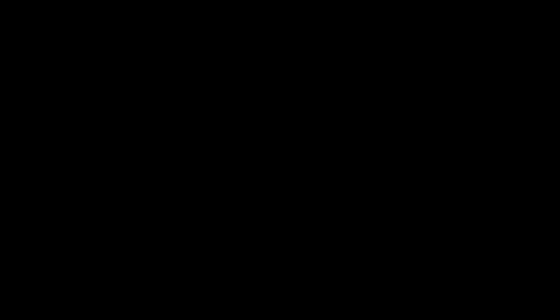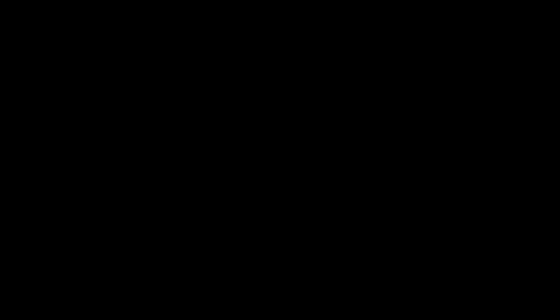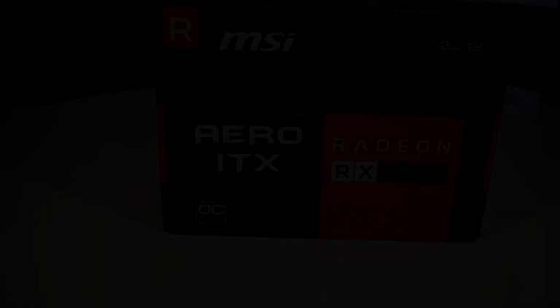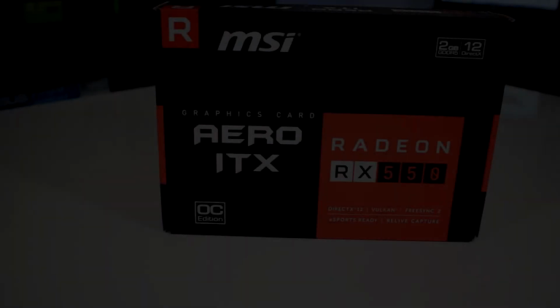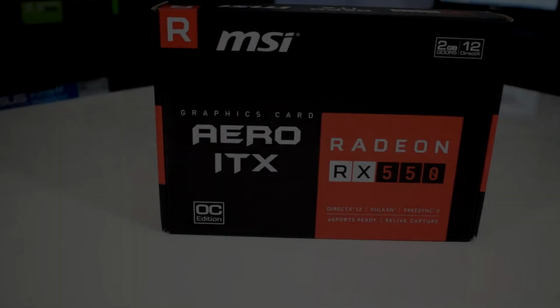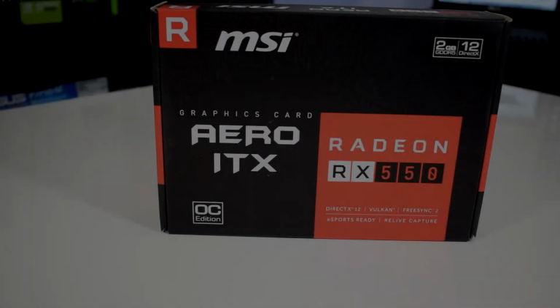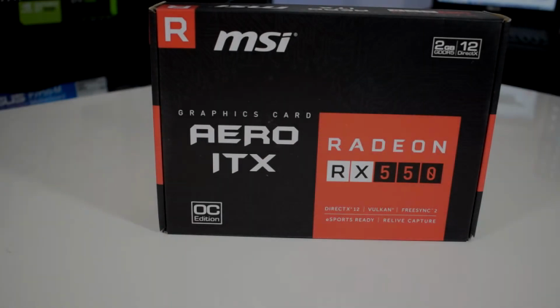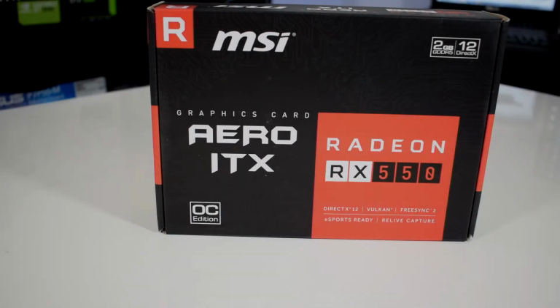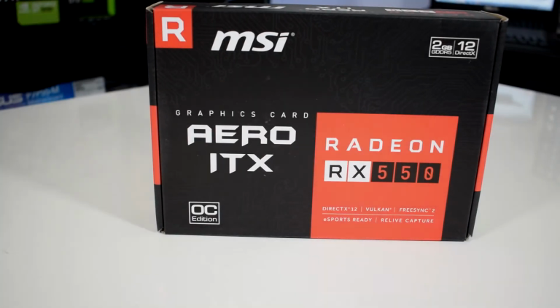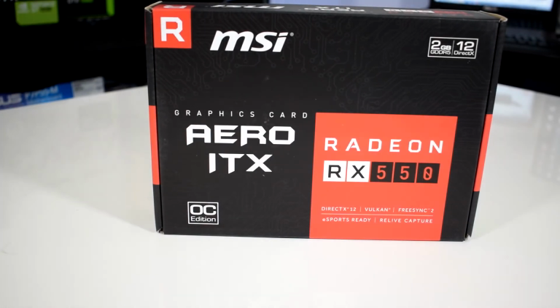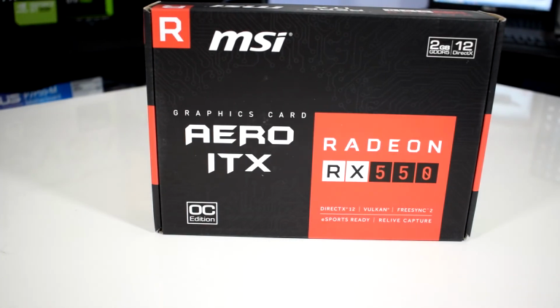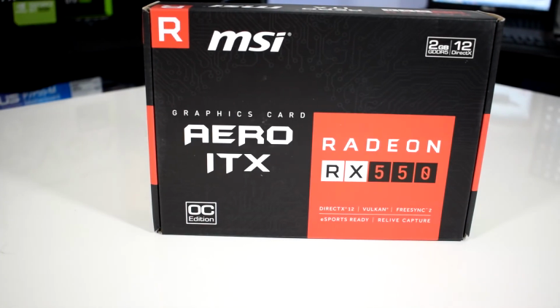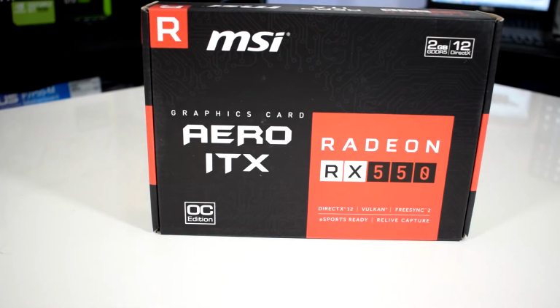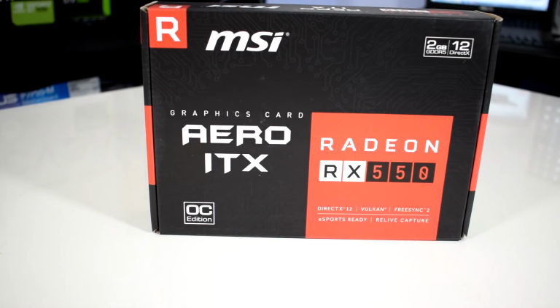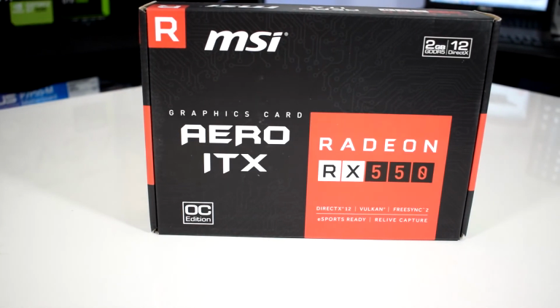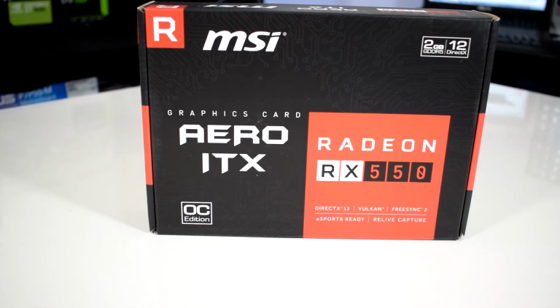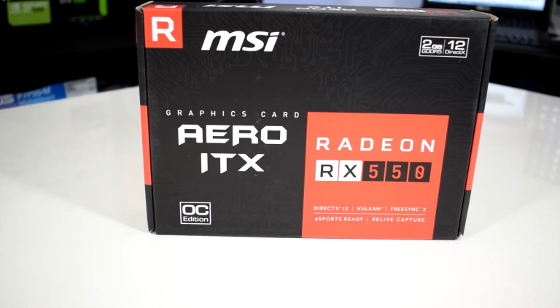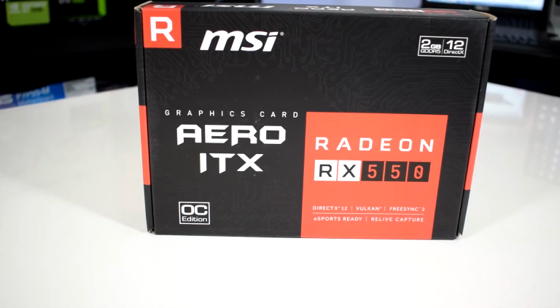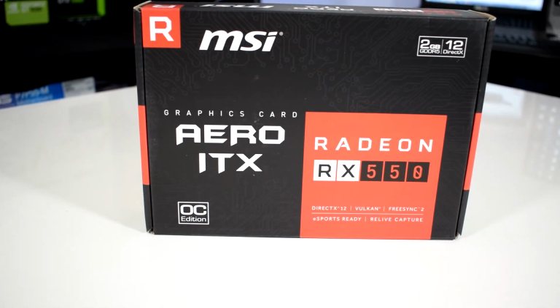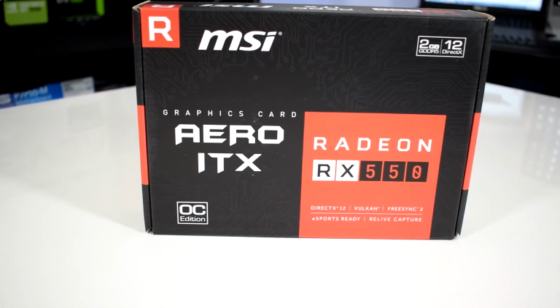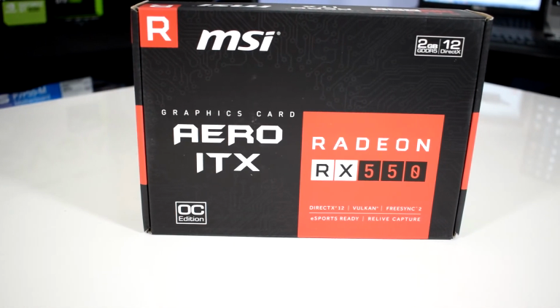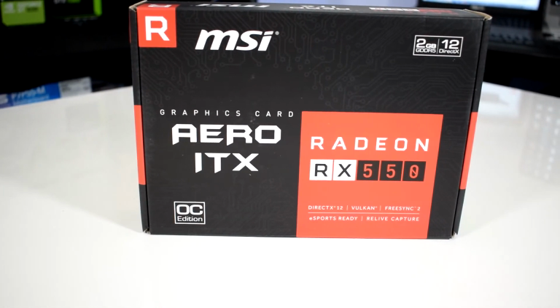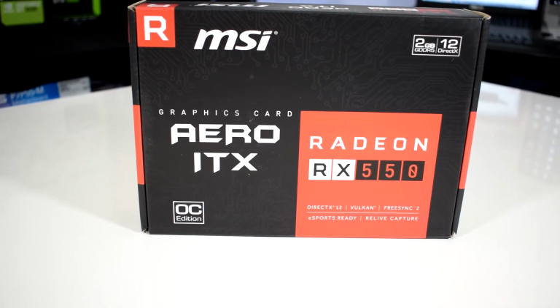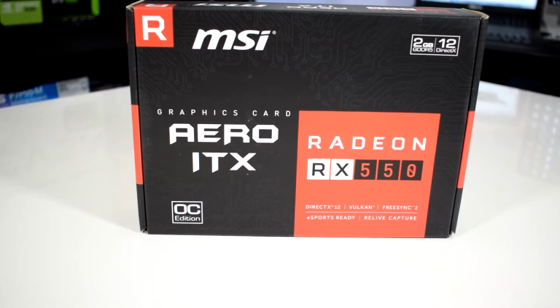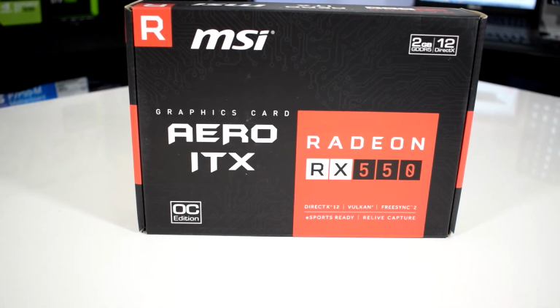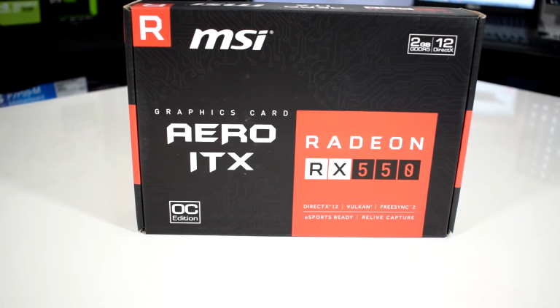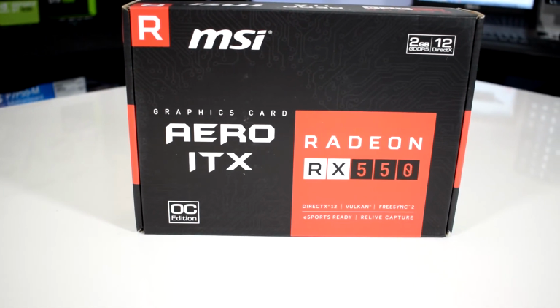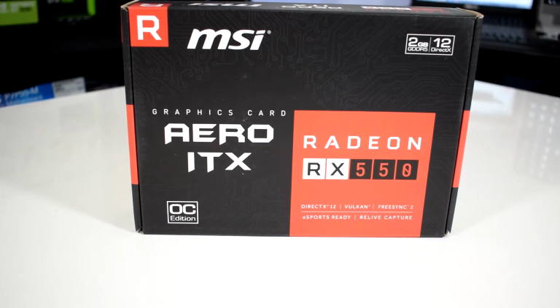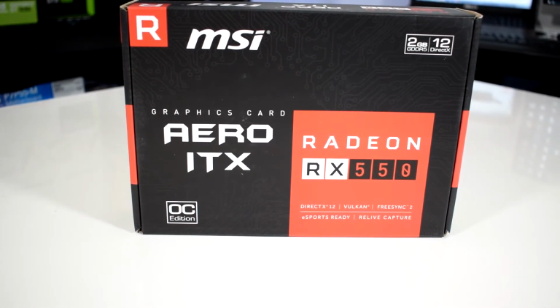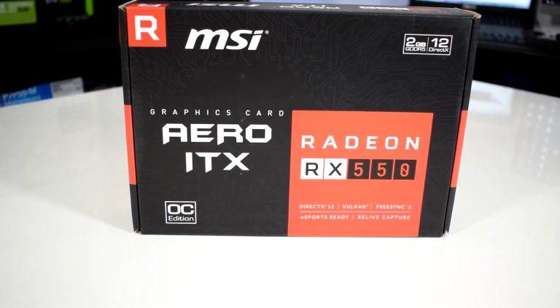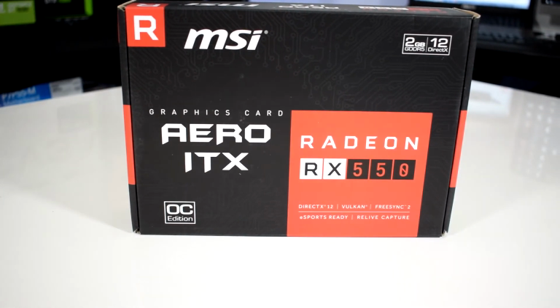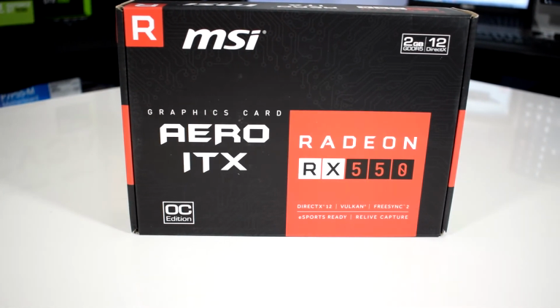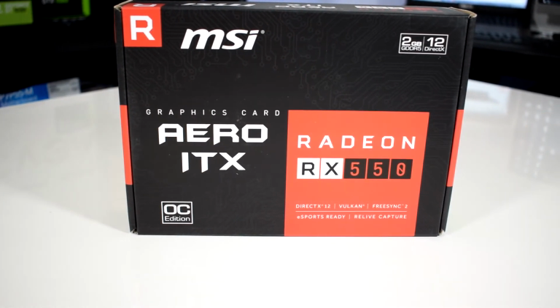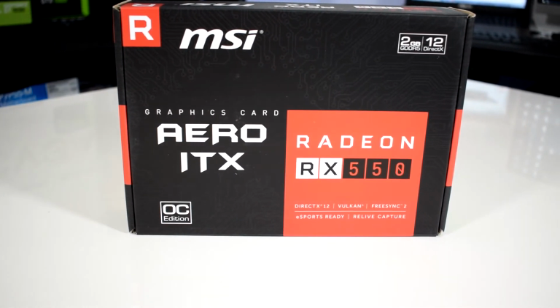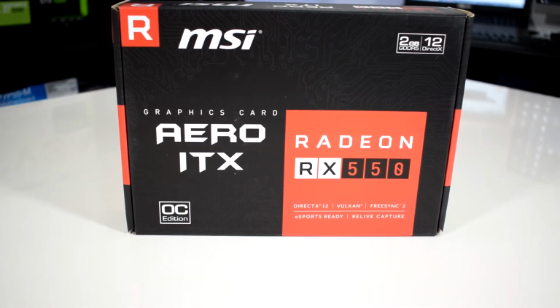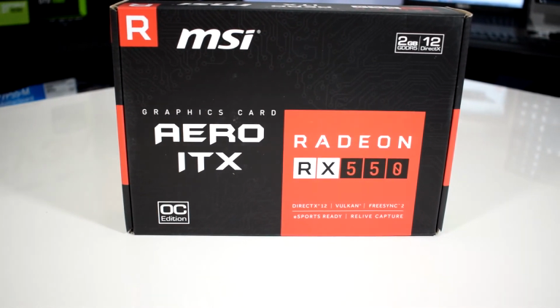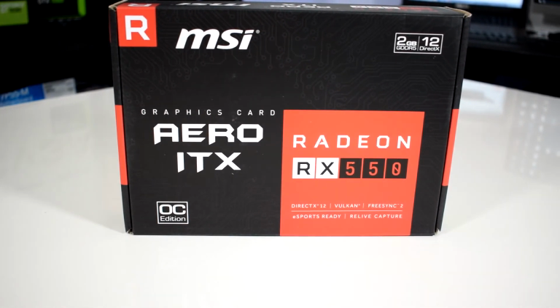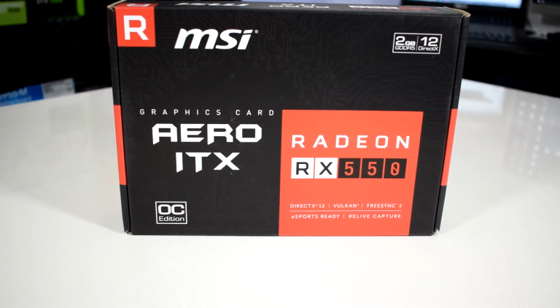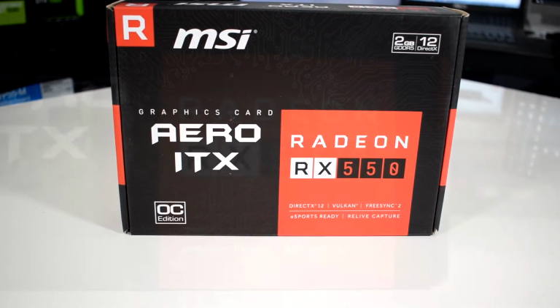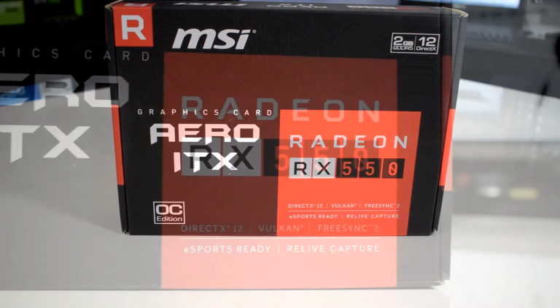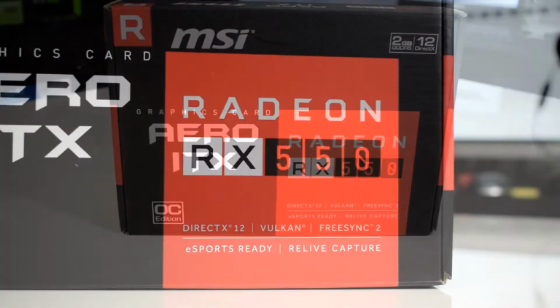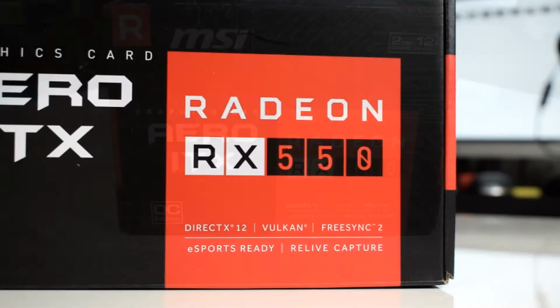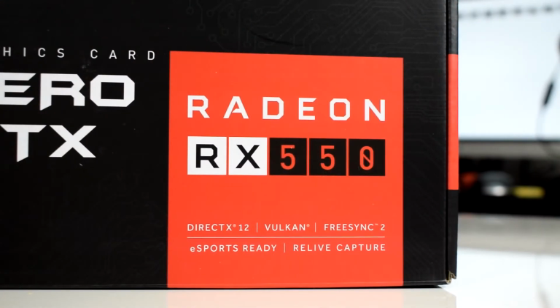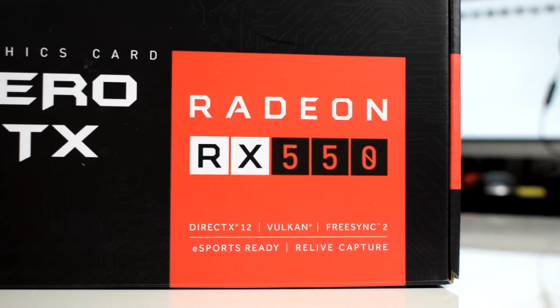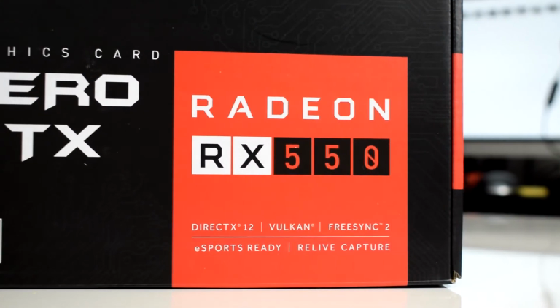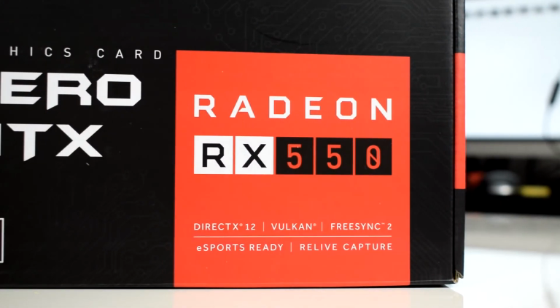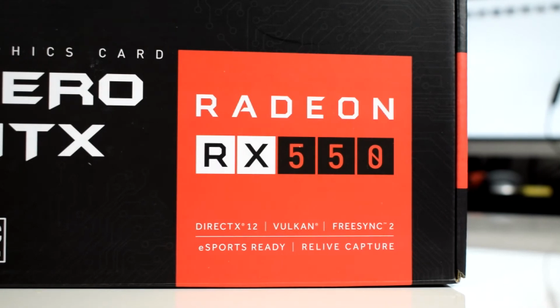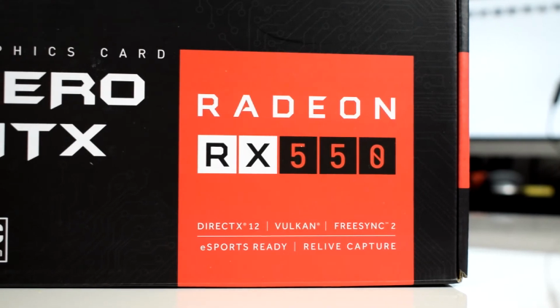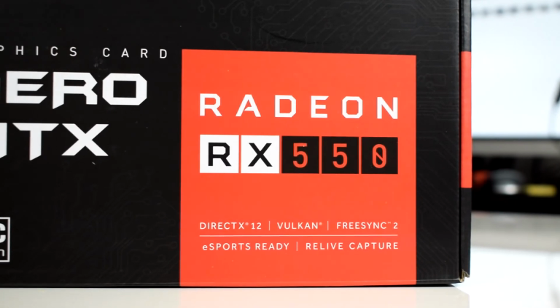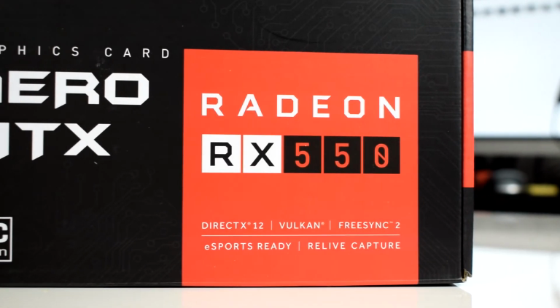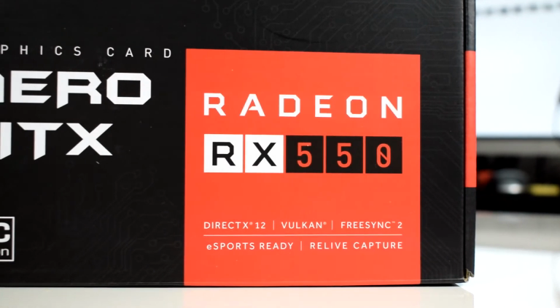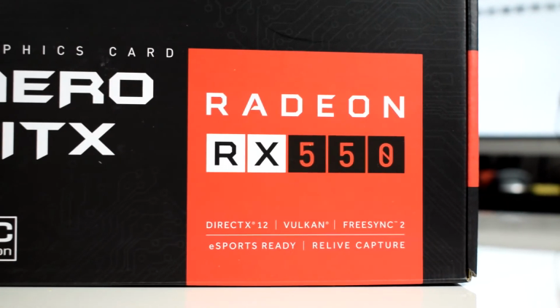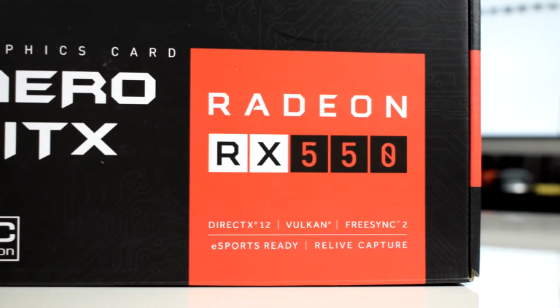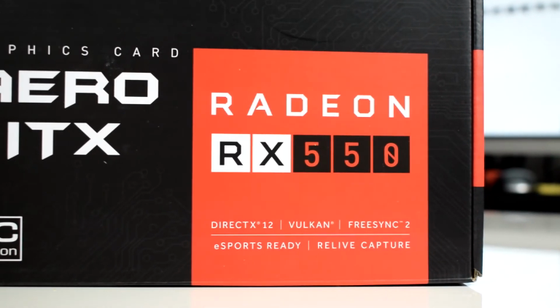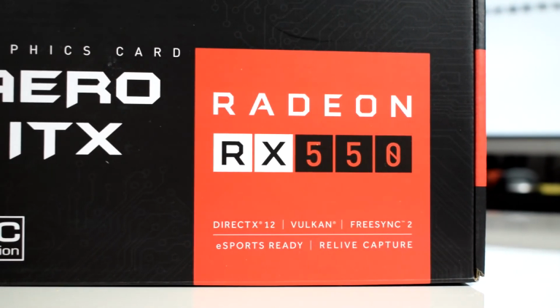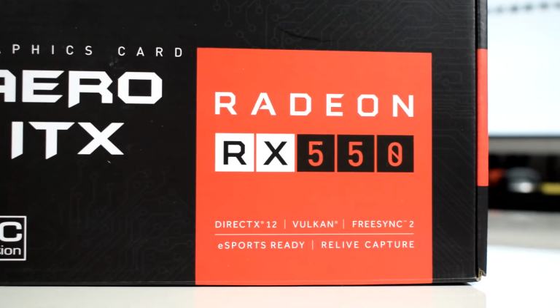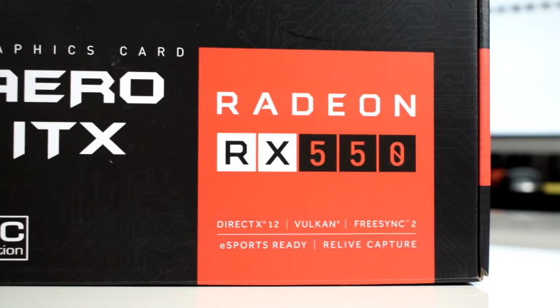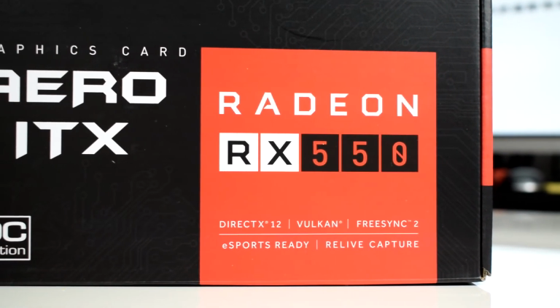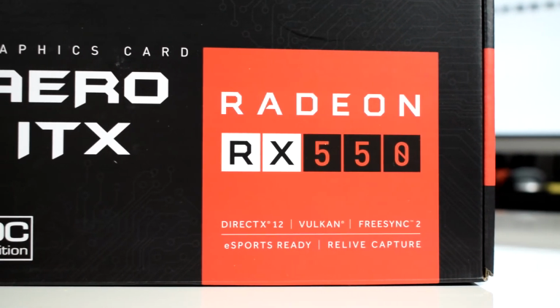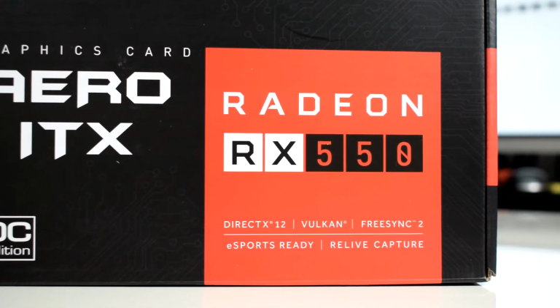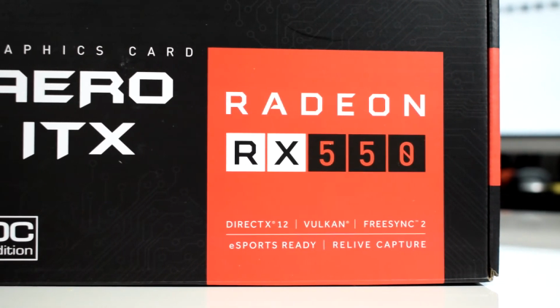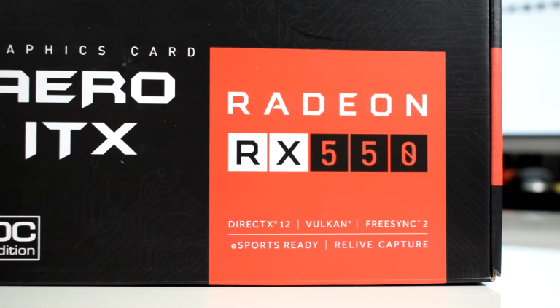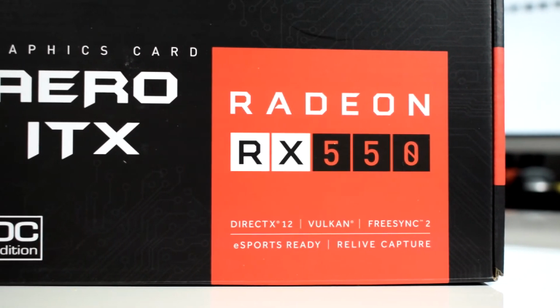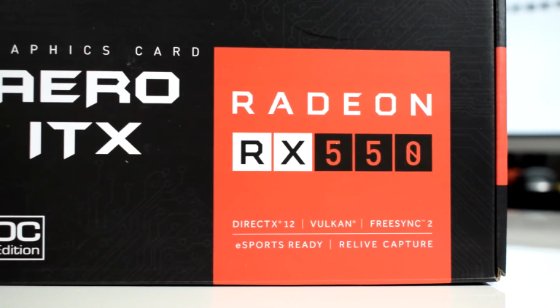Welcome to another video. Today I'm gonna review the RX 550 from MSI. Does it worth it? We are gonna find out.